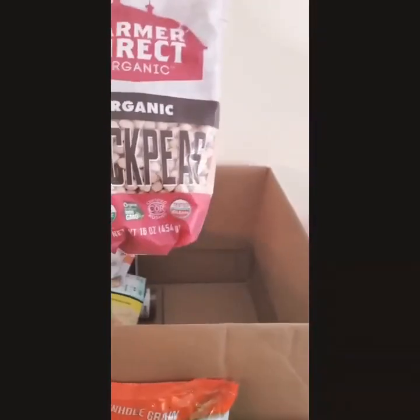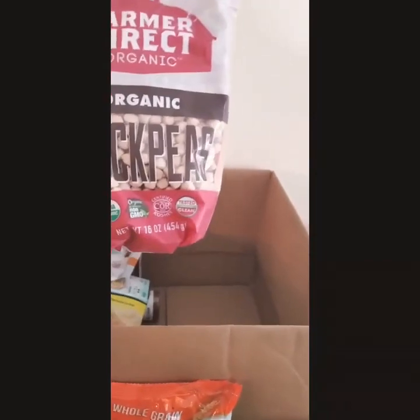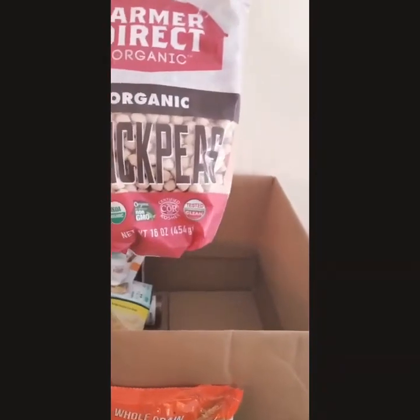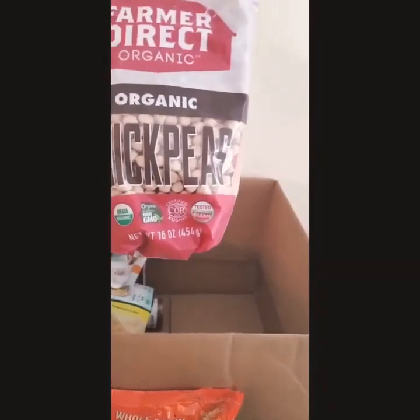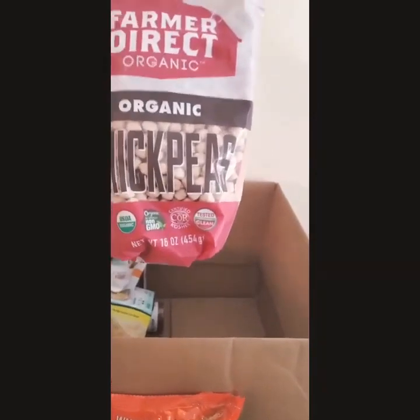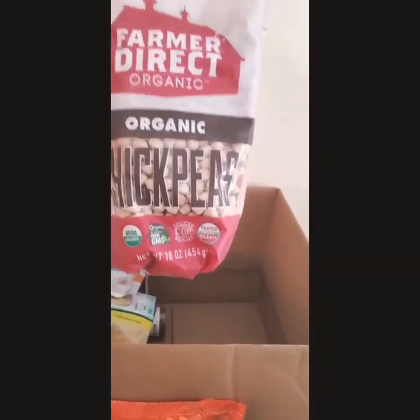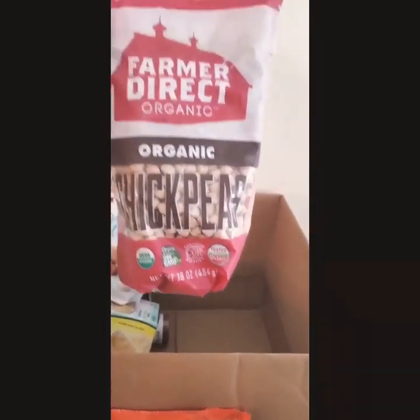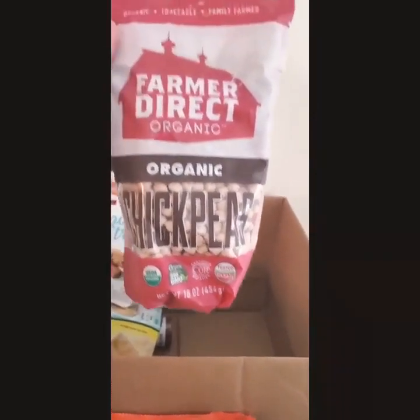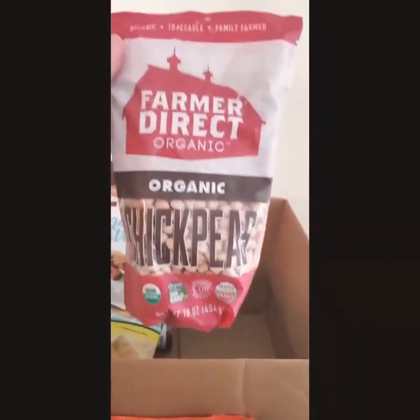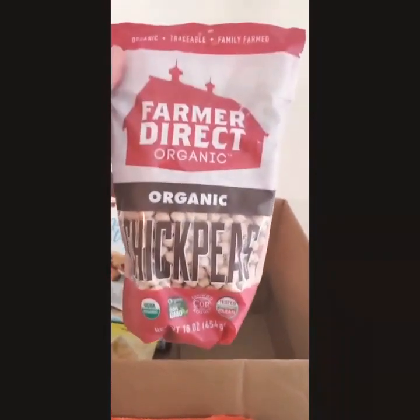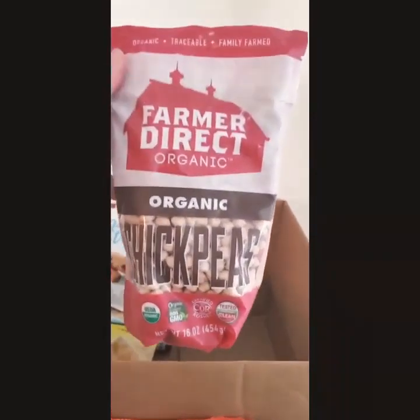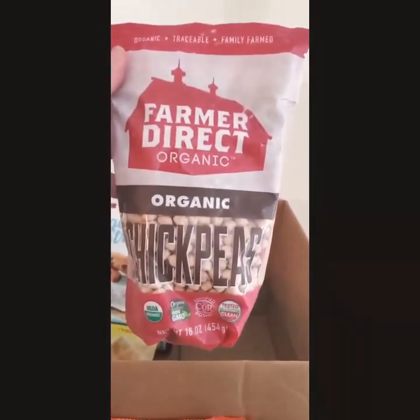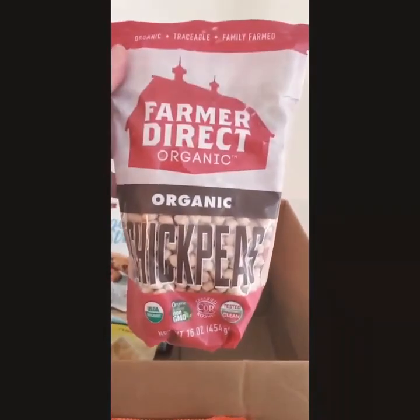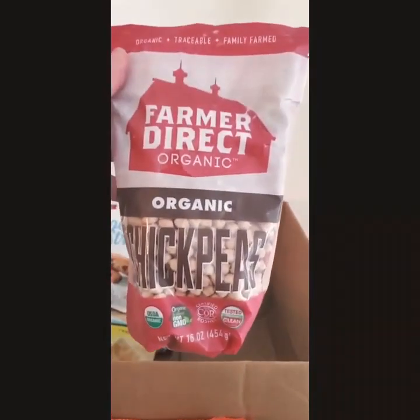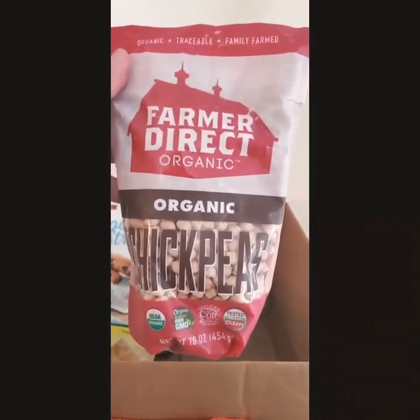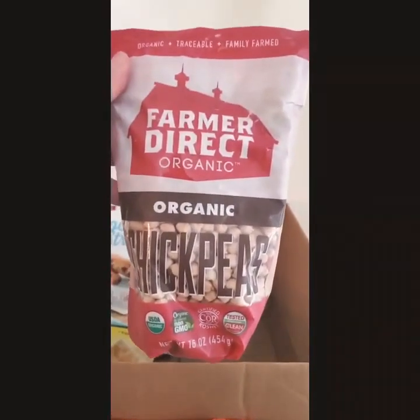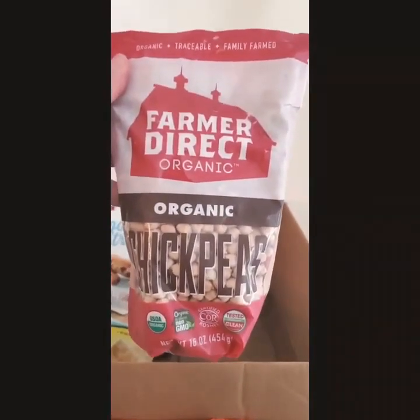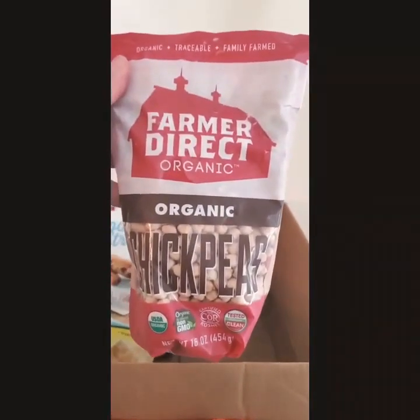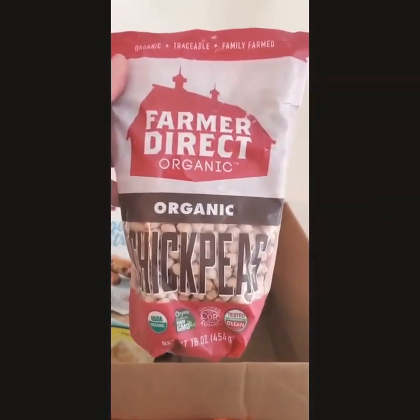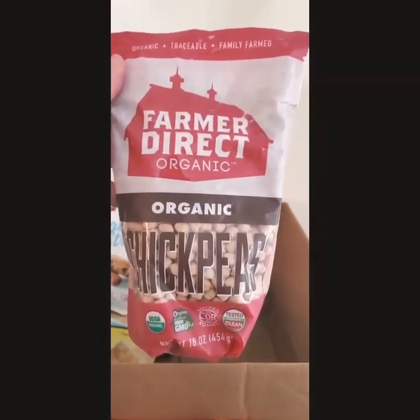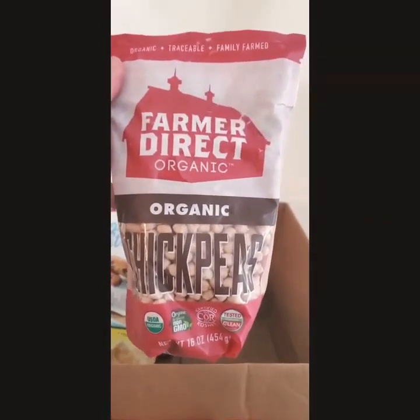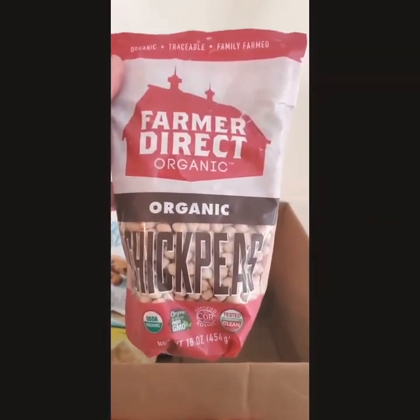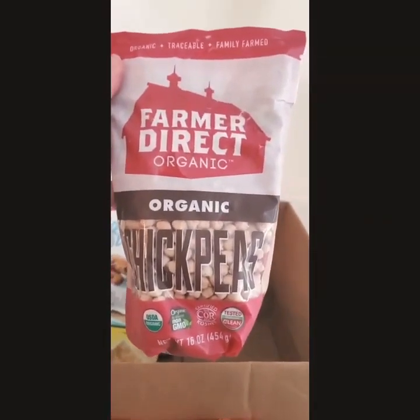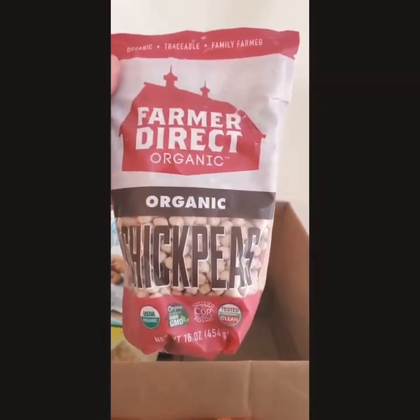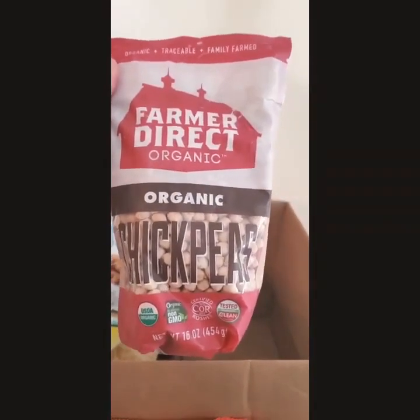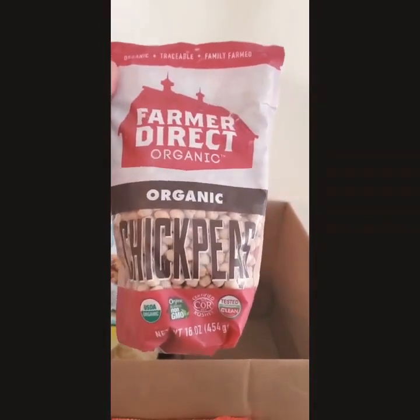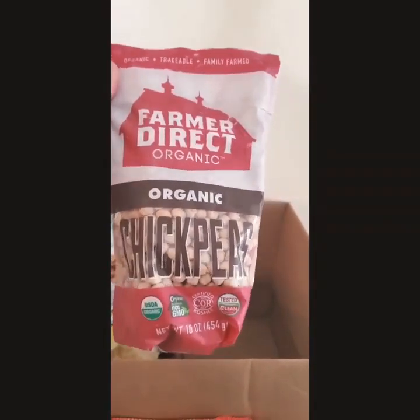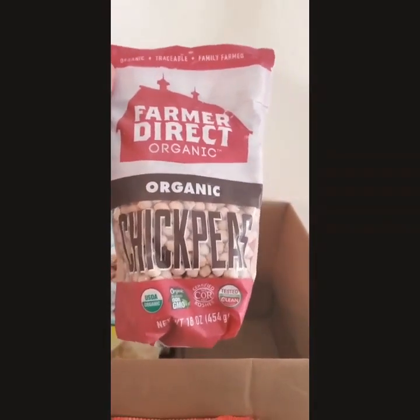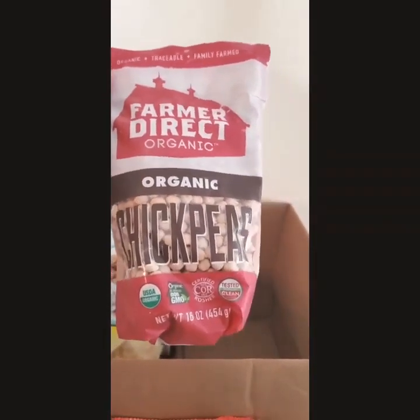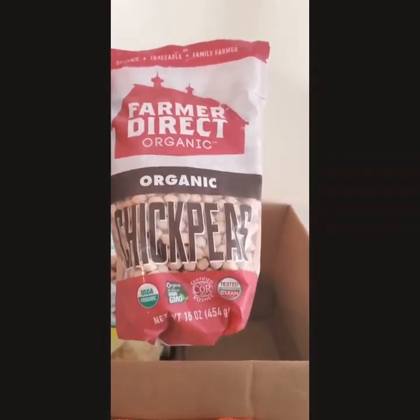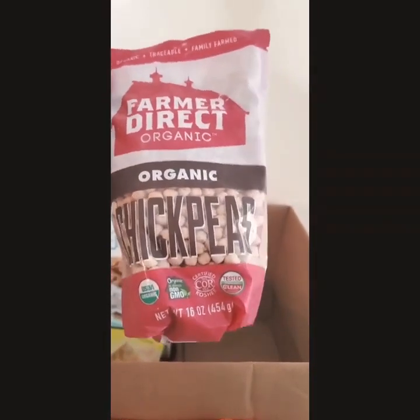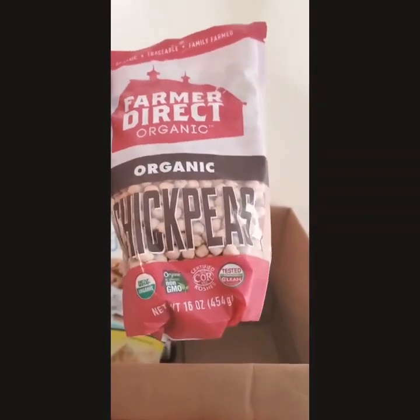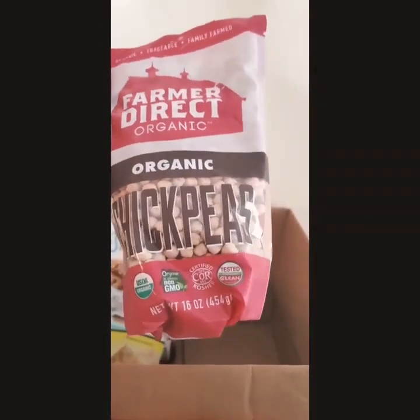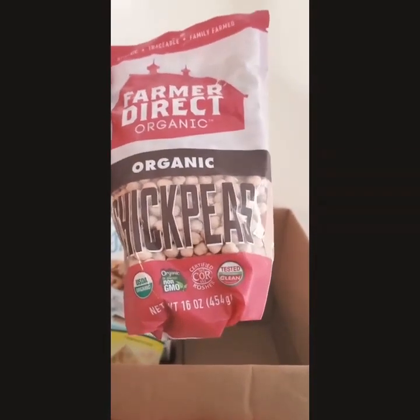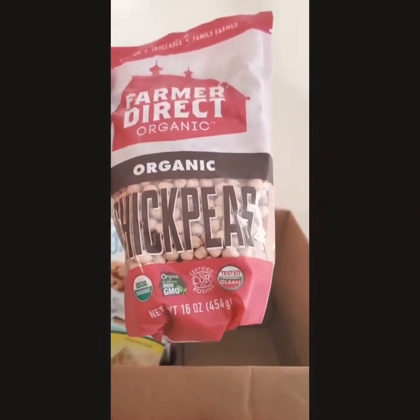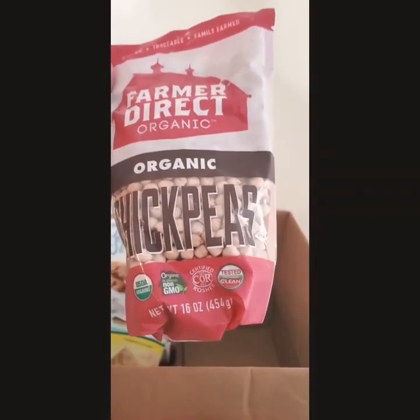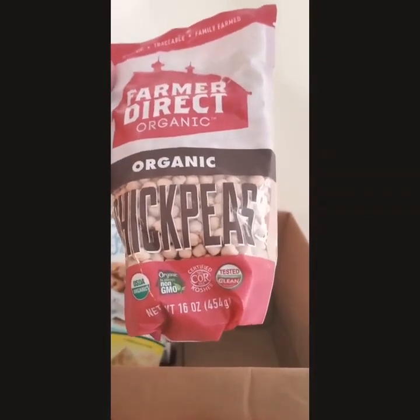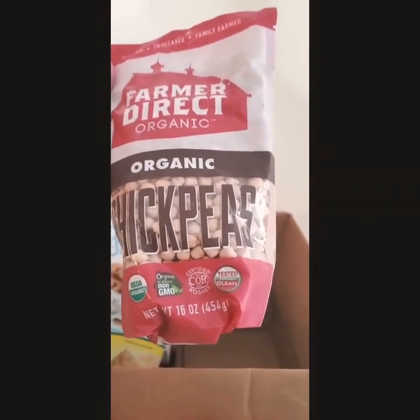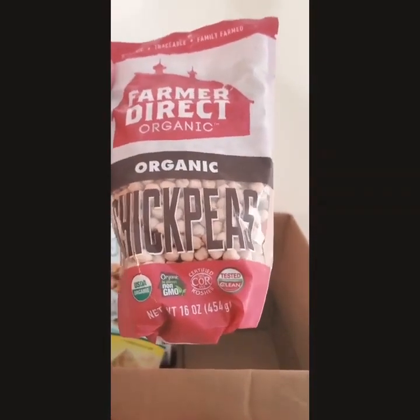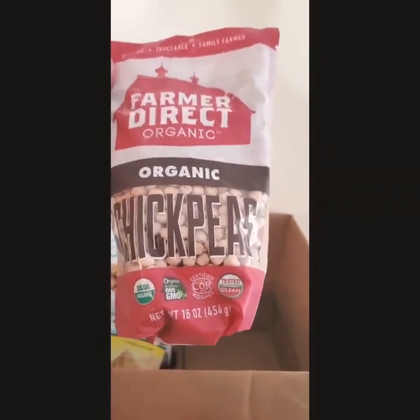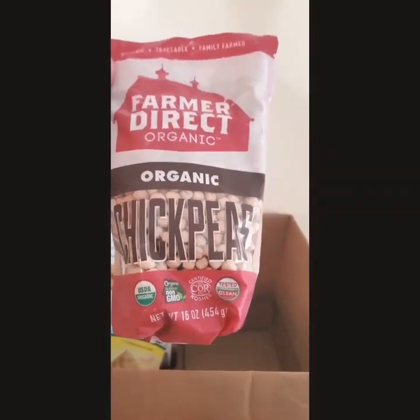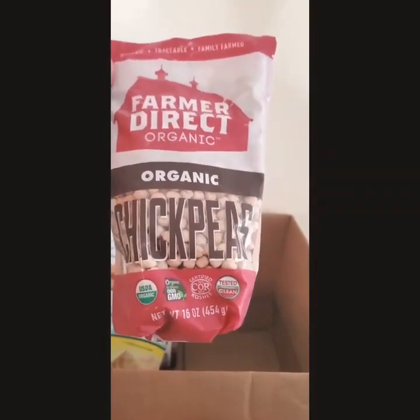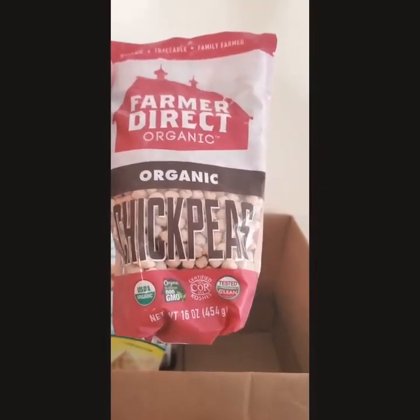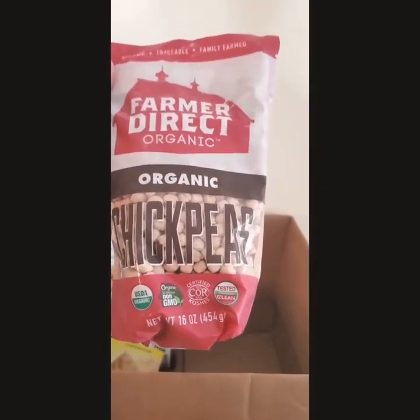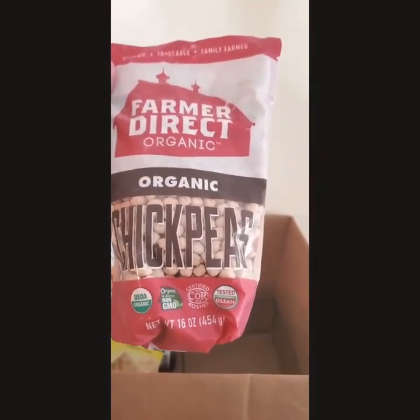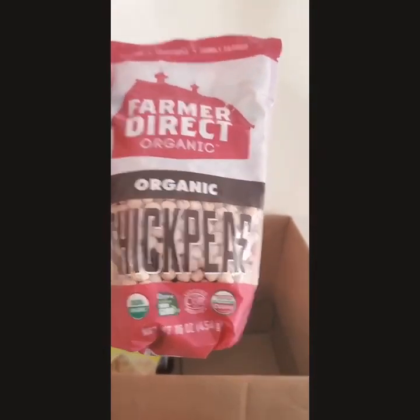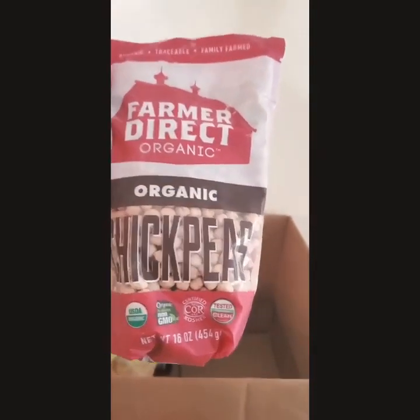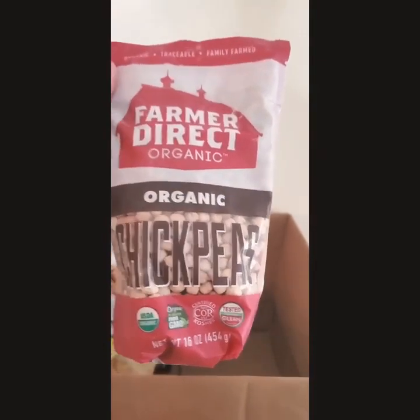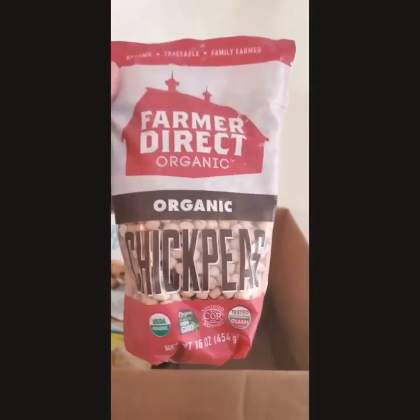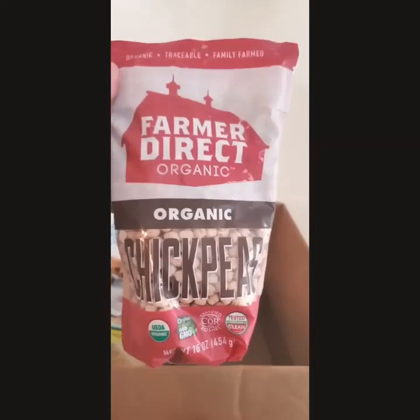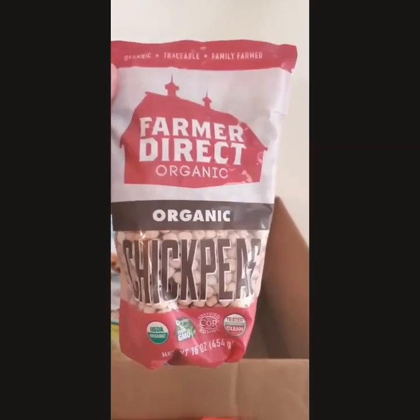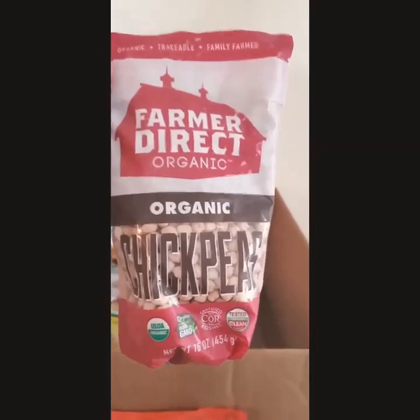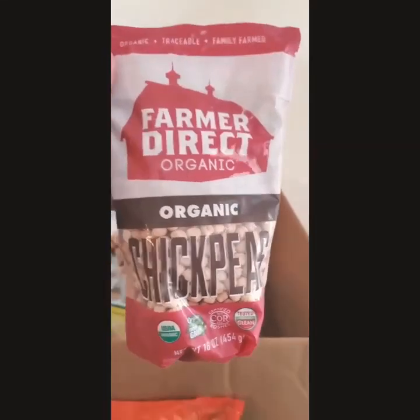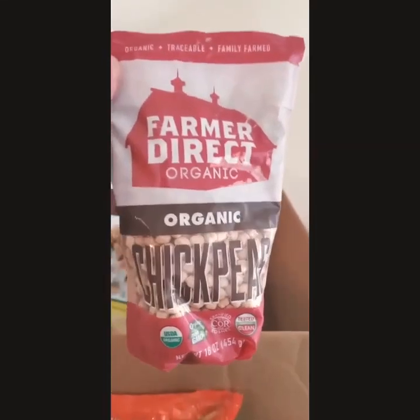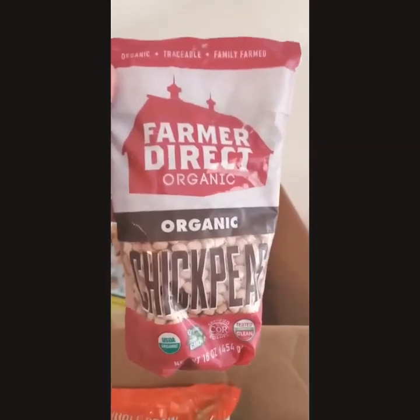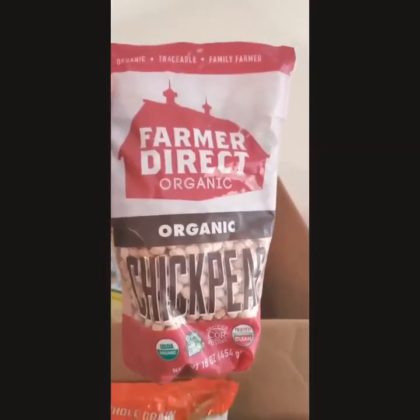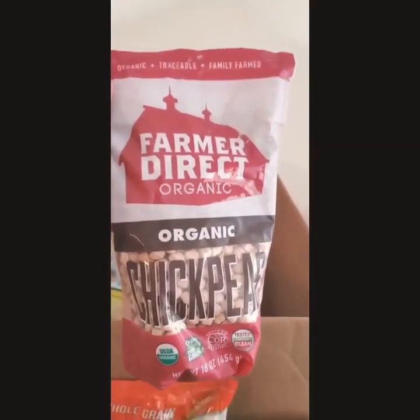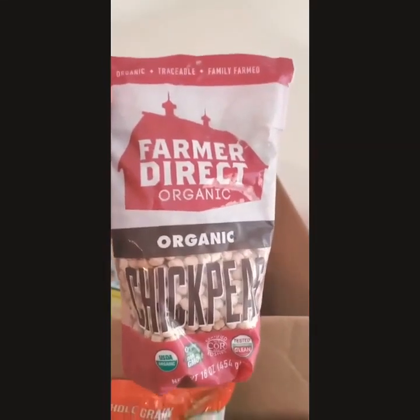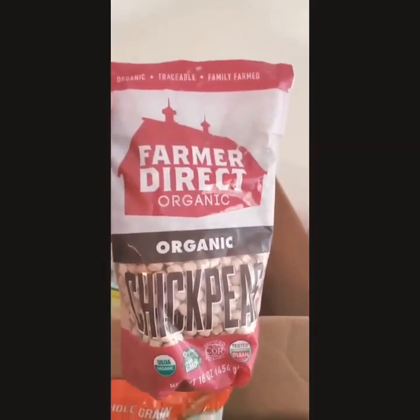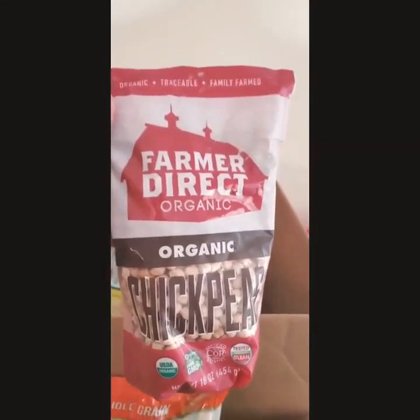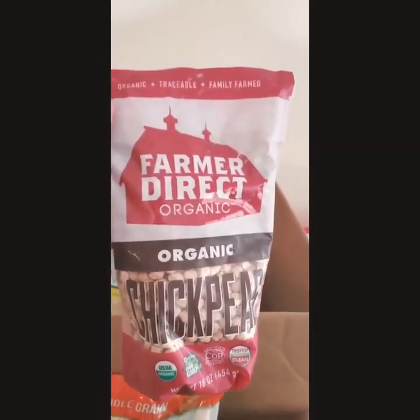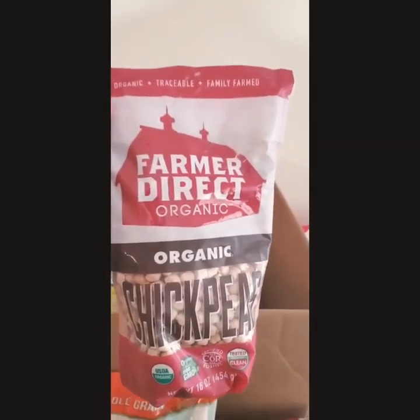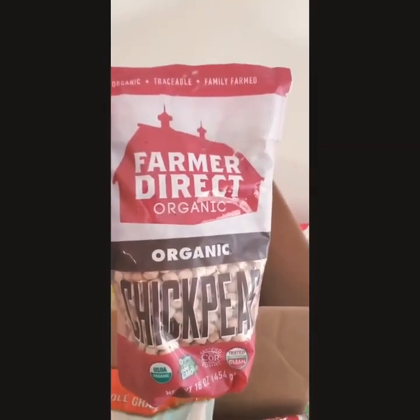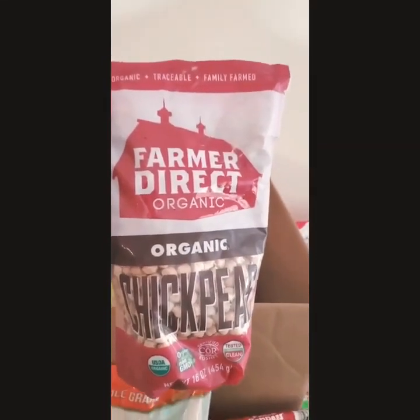And I have organic chickpeas — oh, awesome, awesome, awesome!